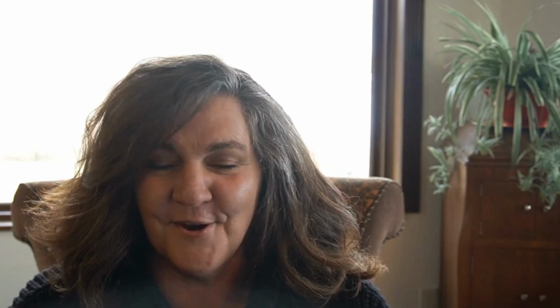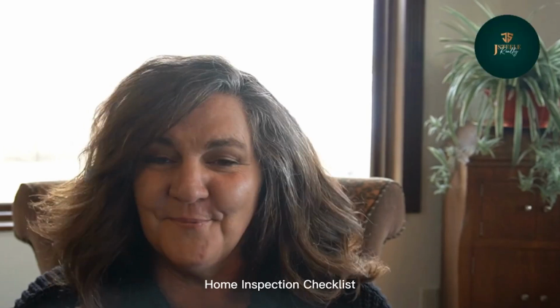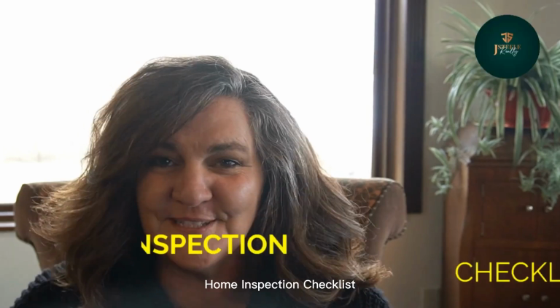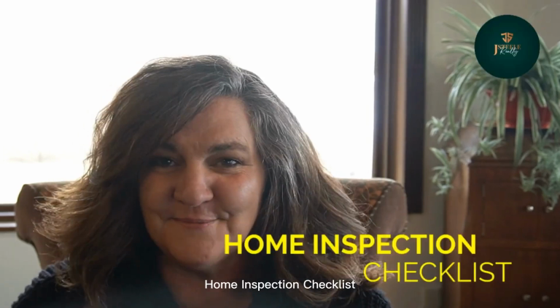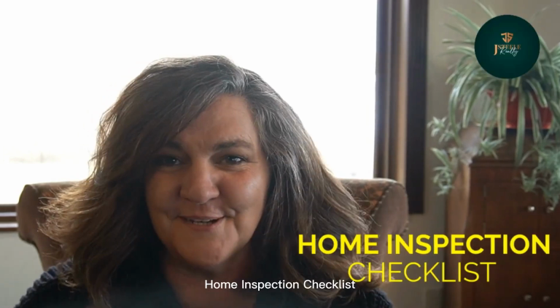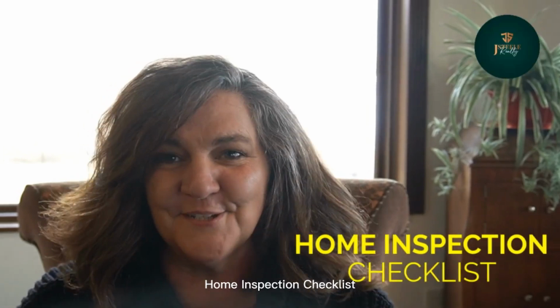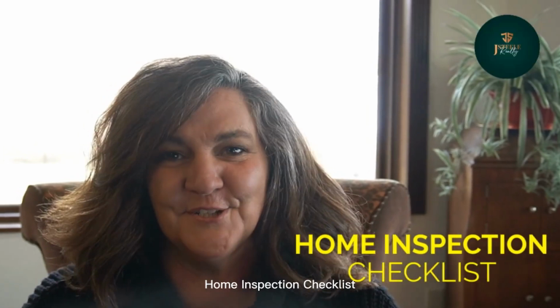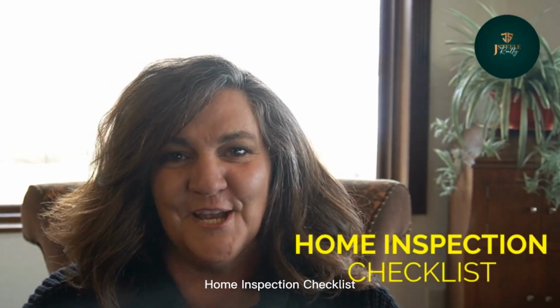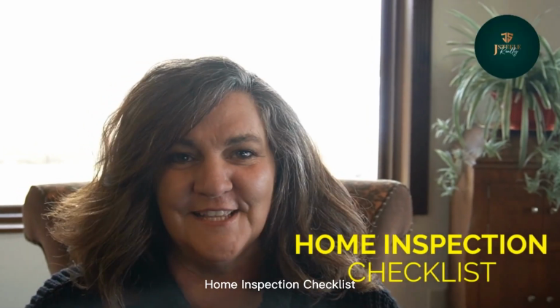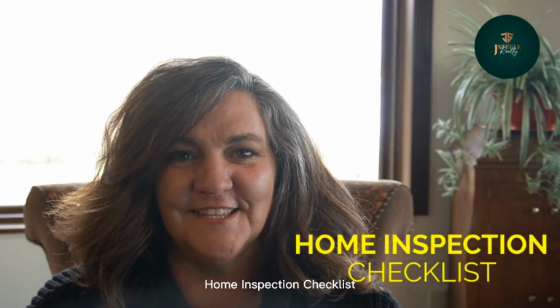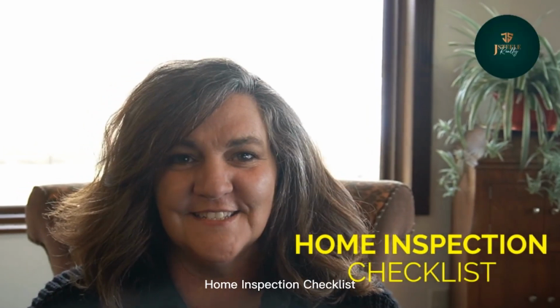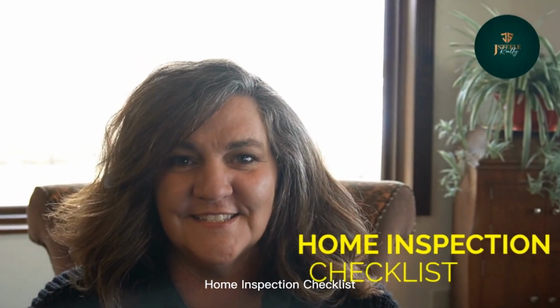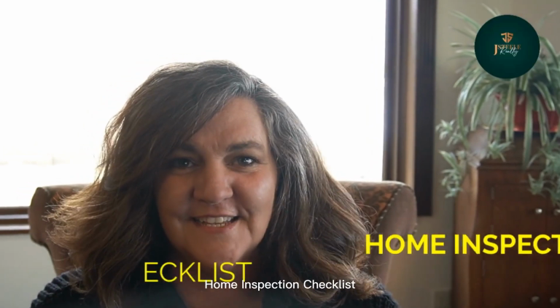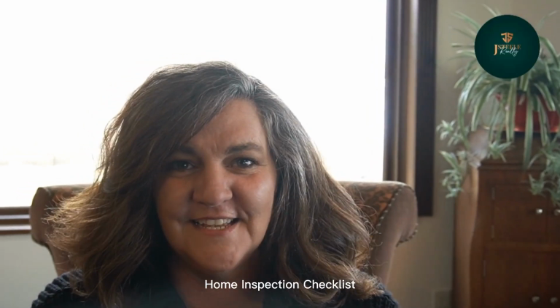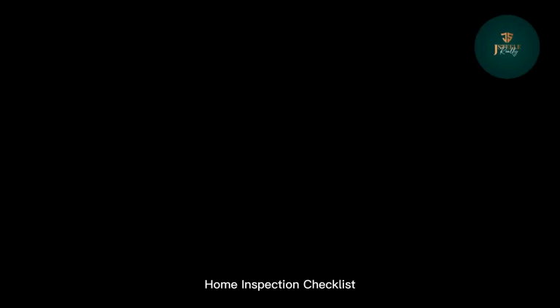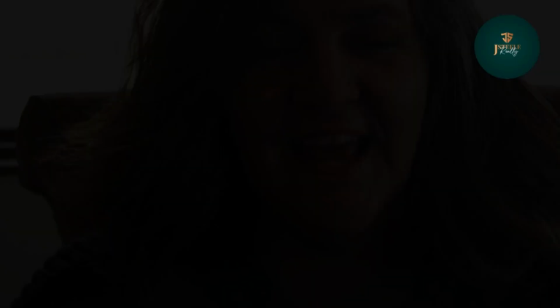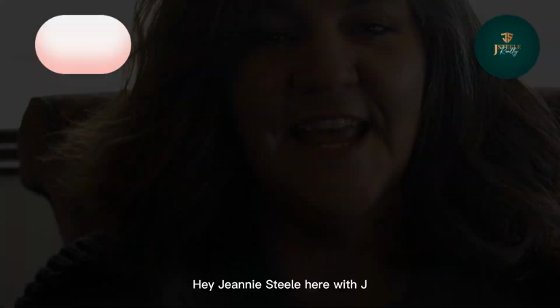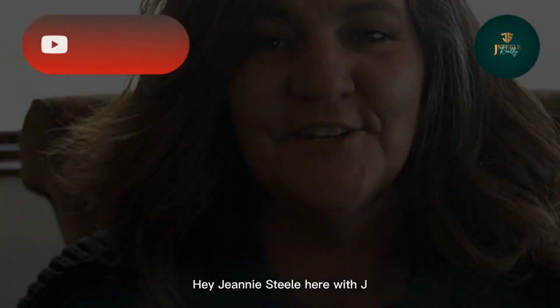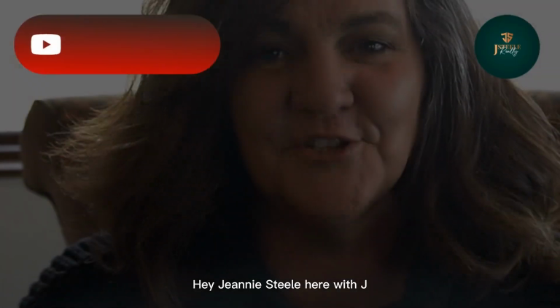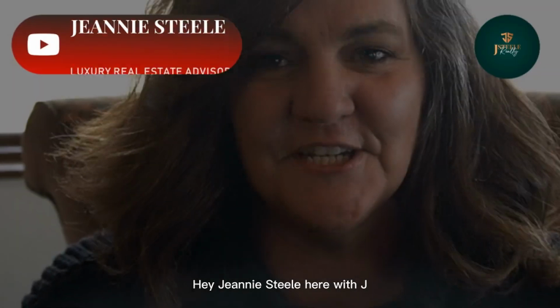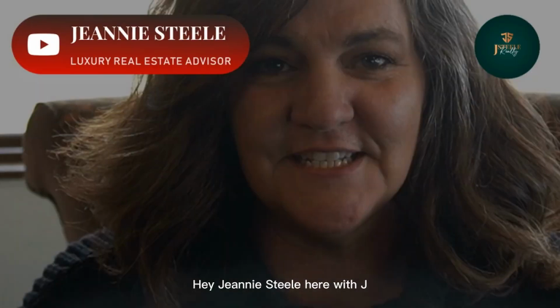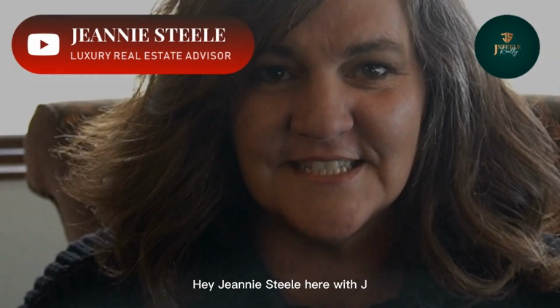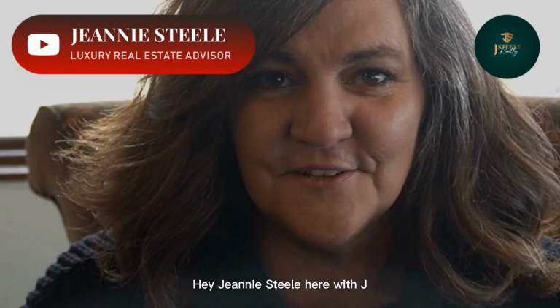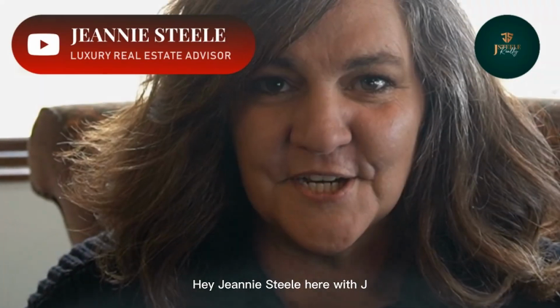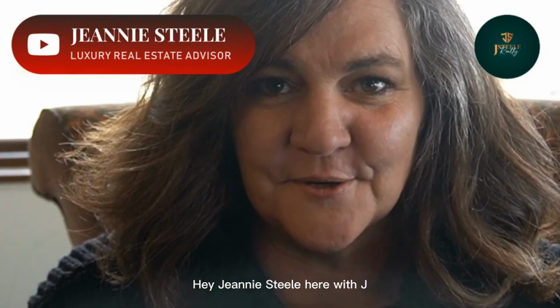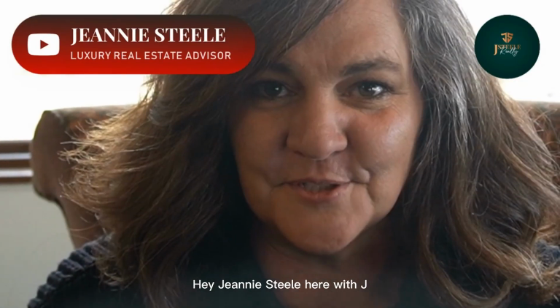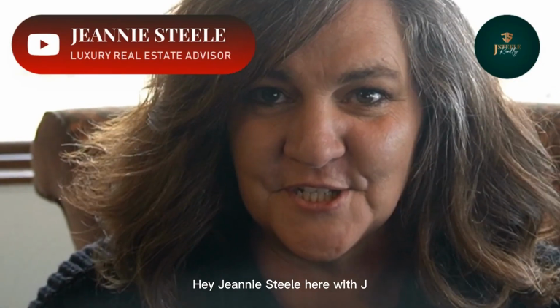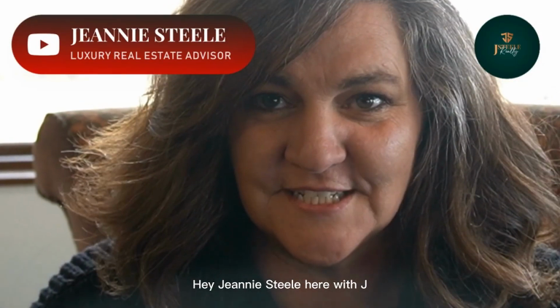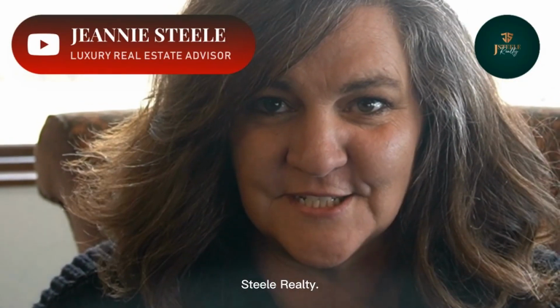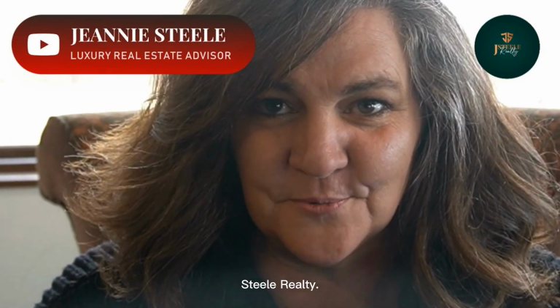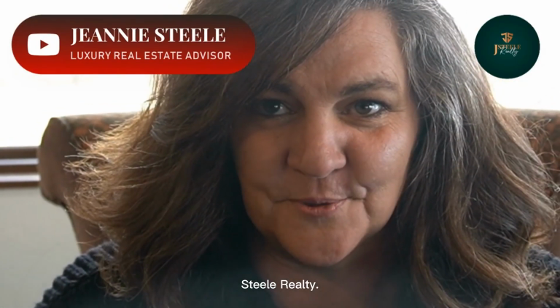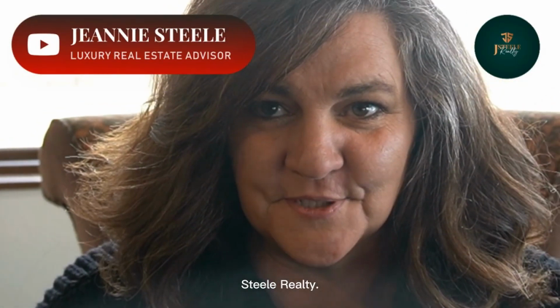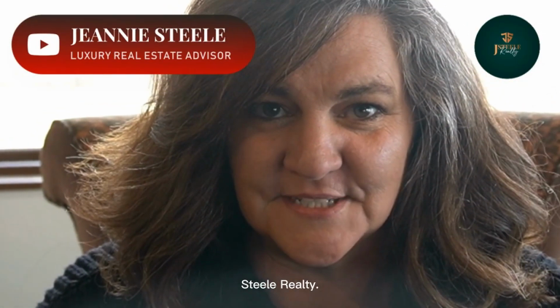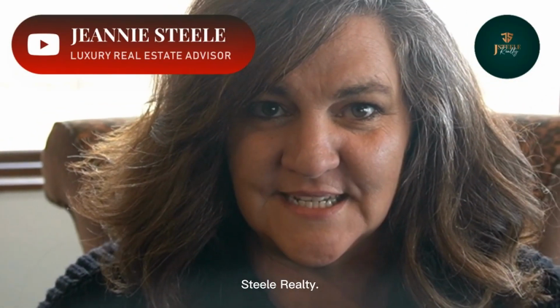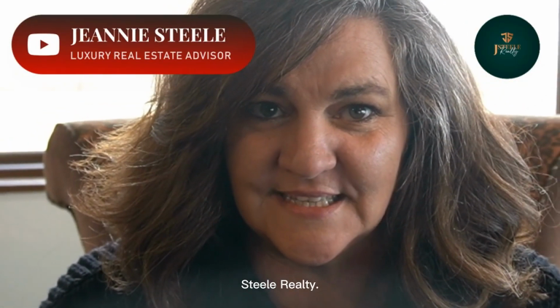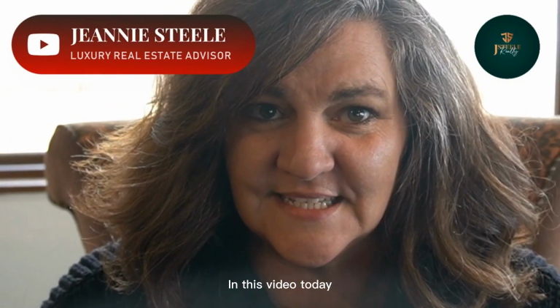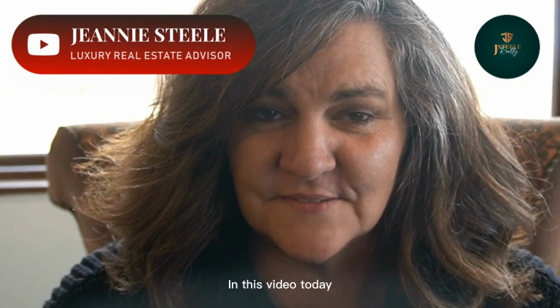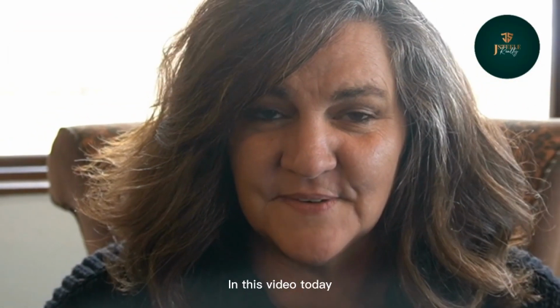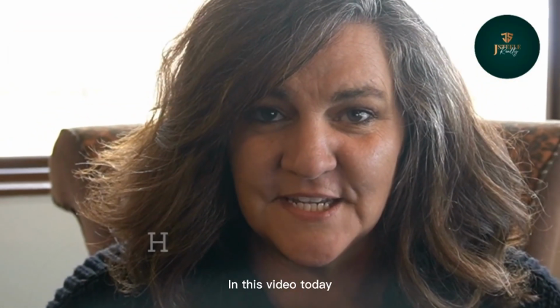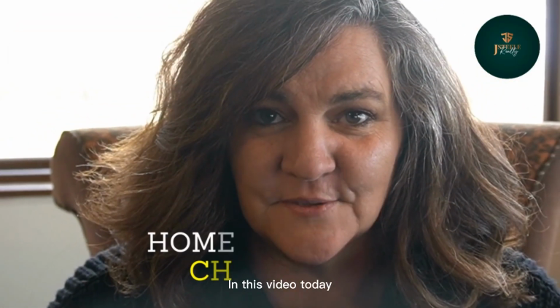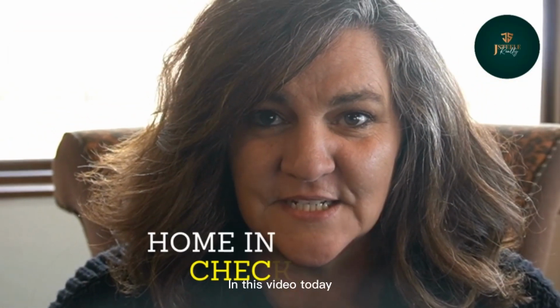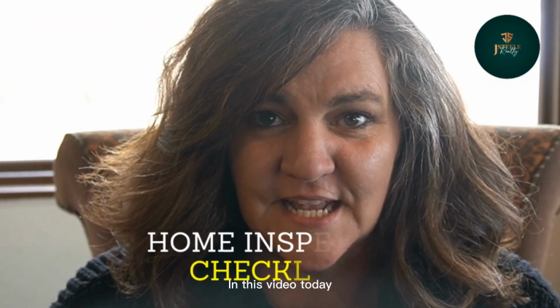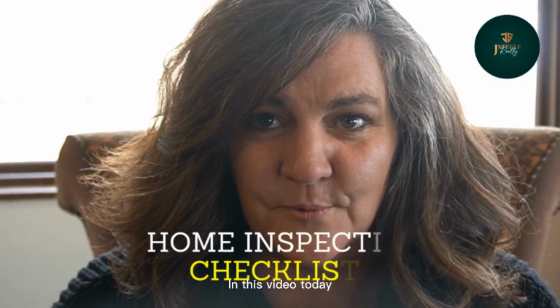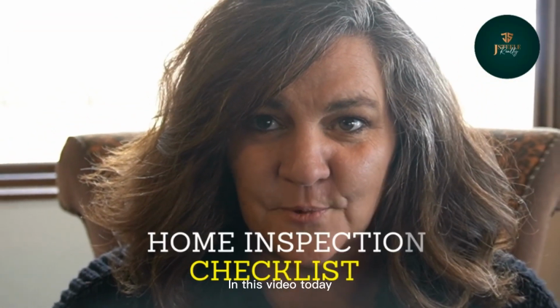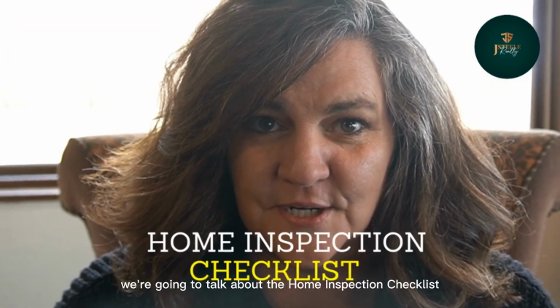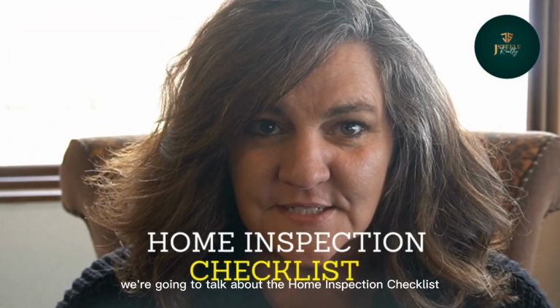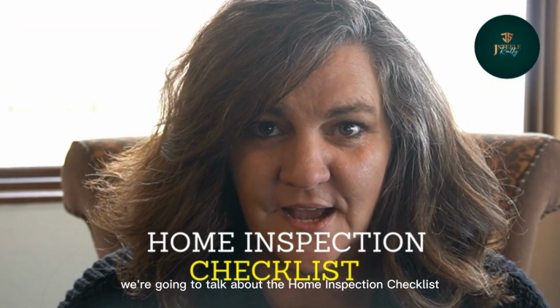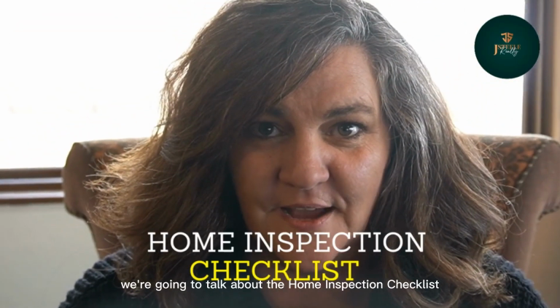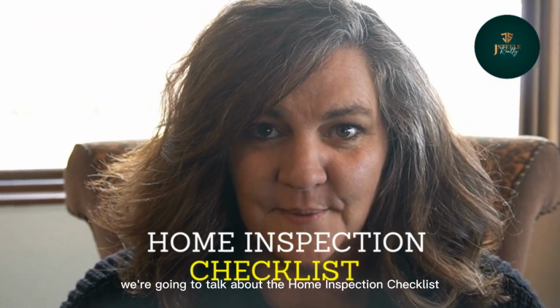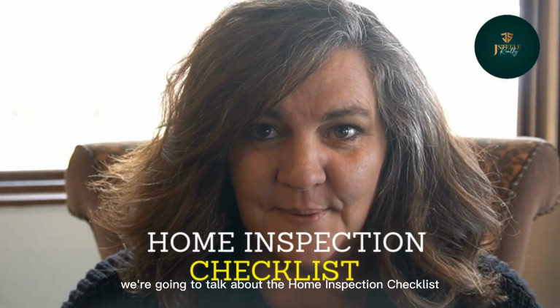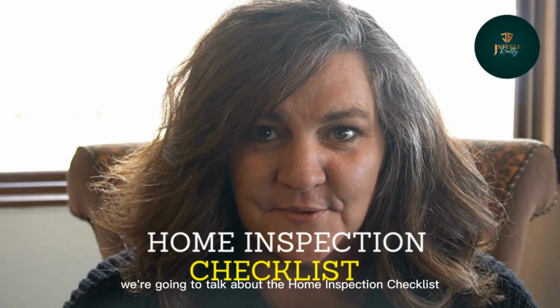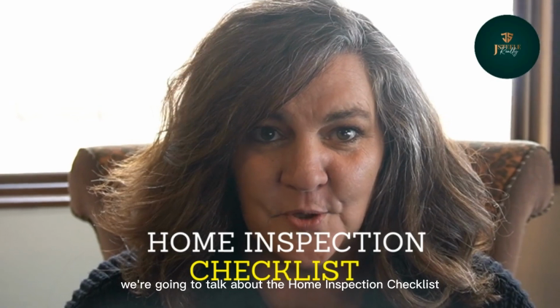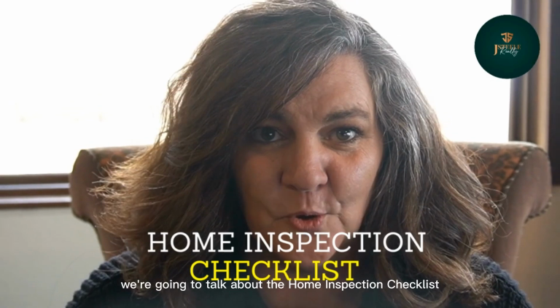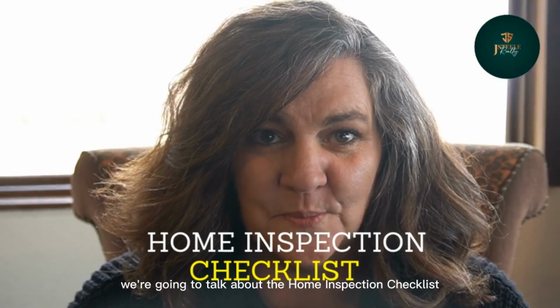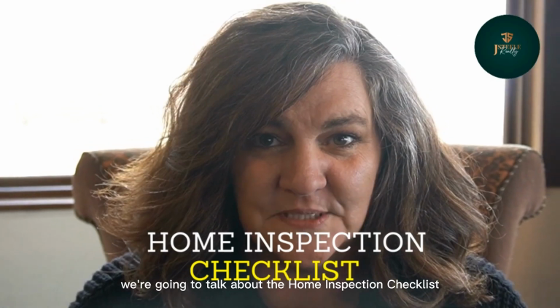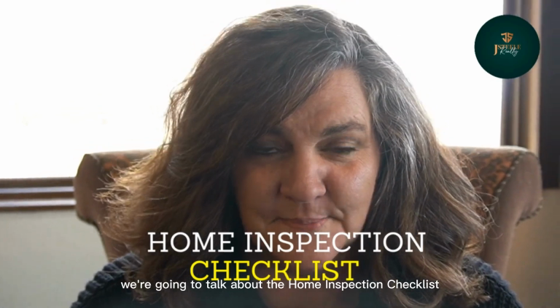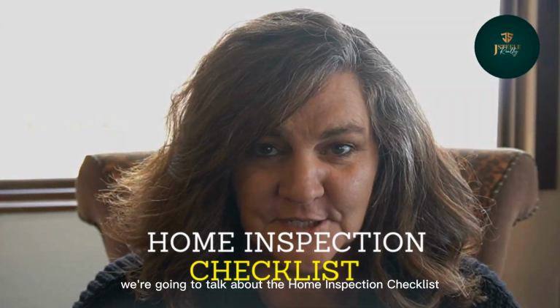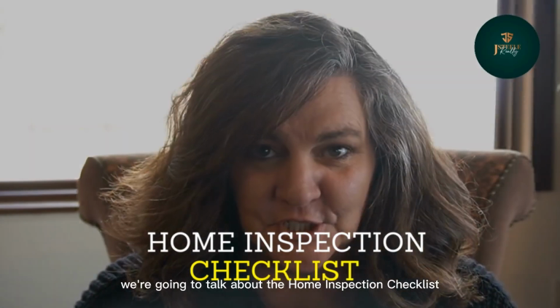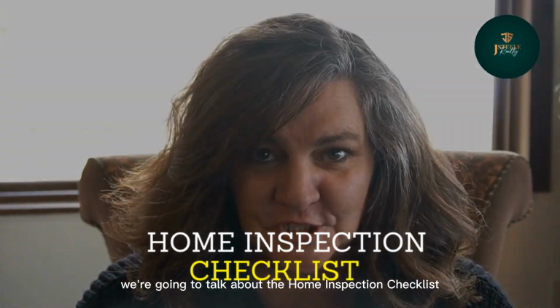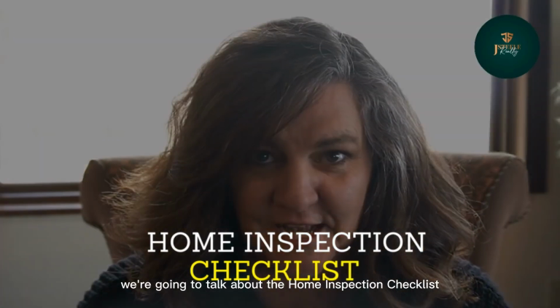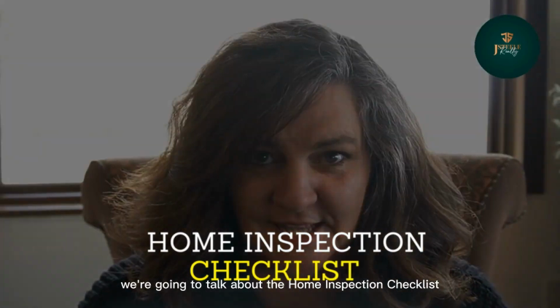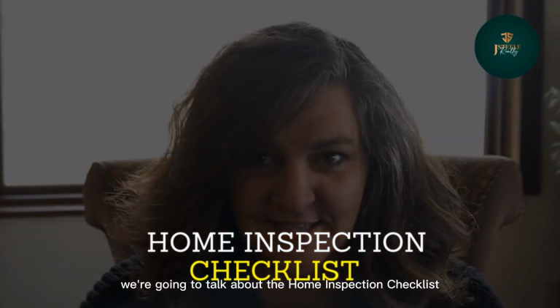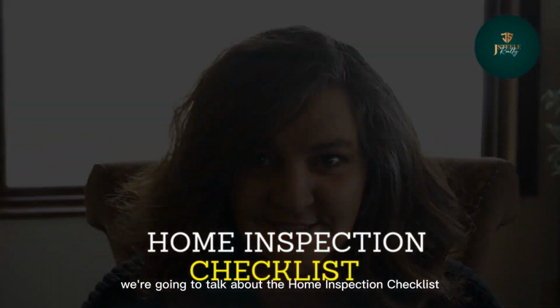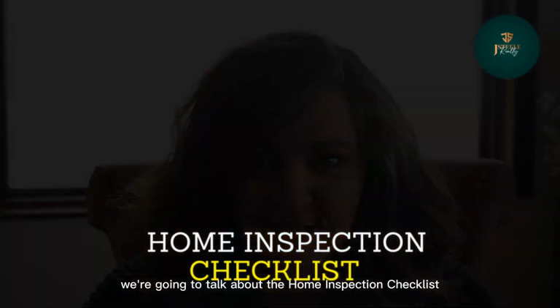Home Inspection Checklist. Hey, Jeanne Steele here with J. Steele Realty. In this video today, we're going to talk about the Home Inspection Checklist.